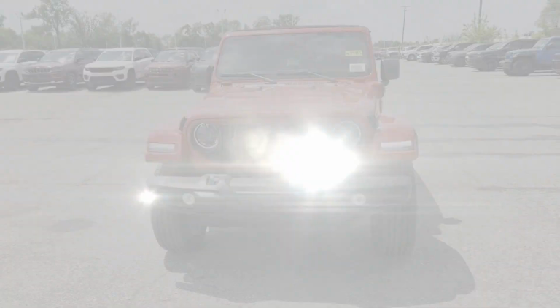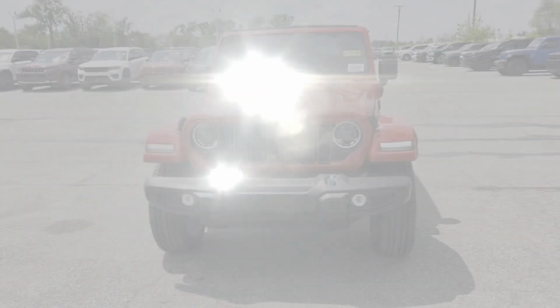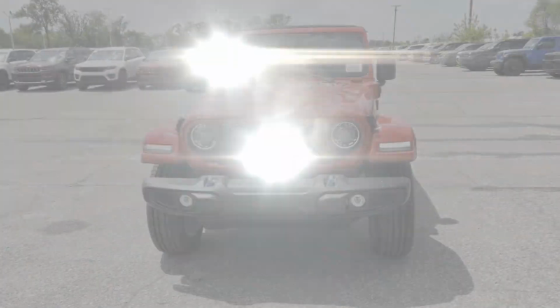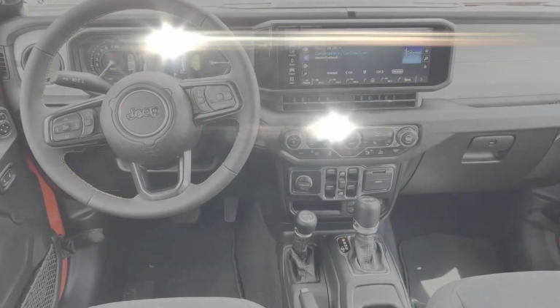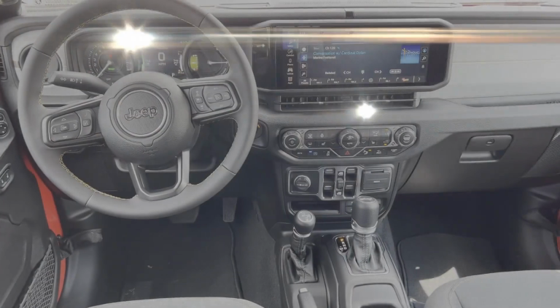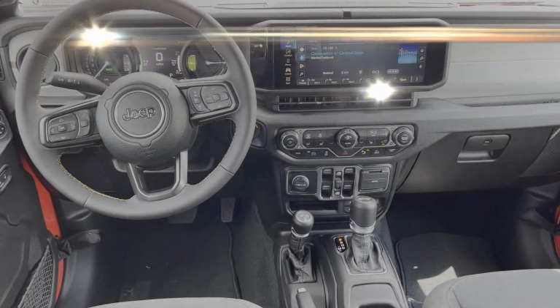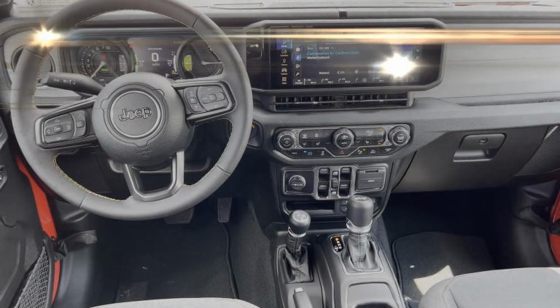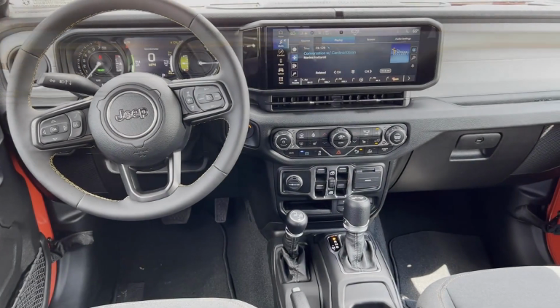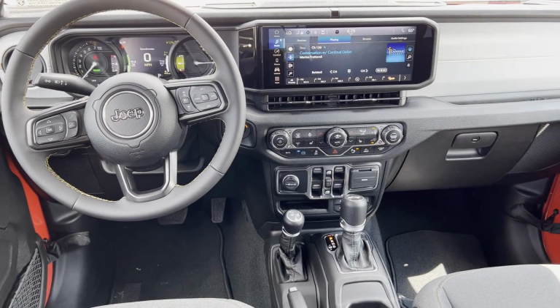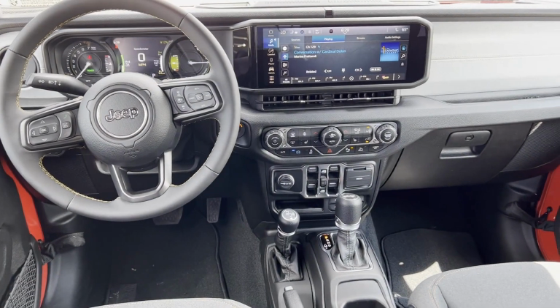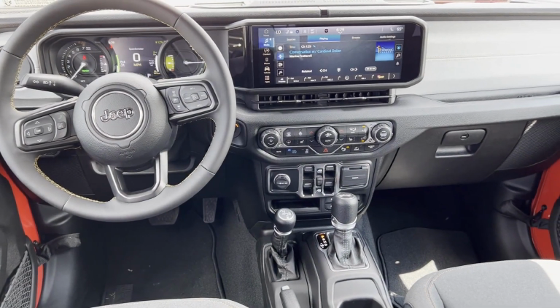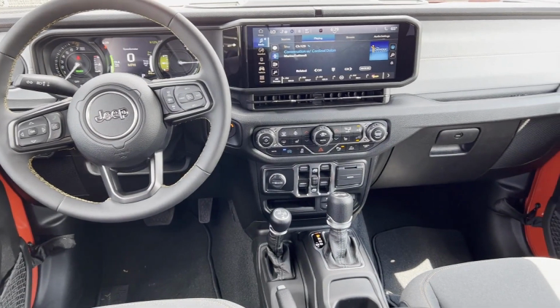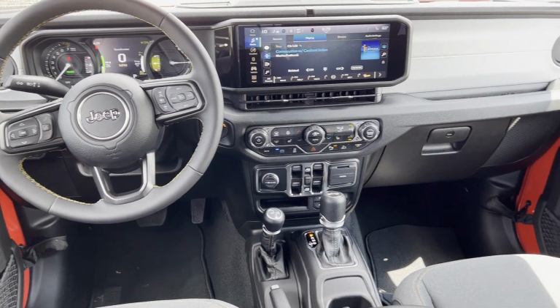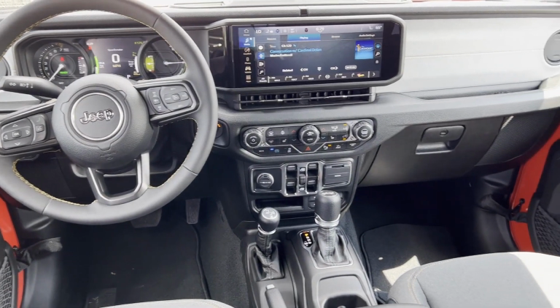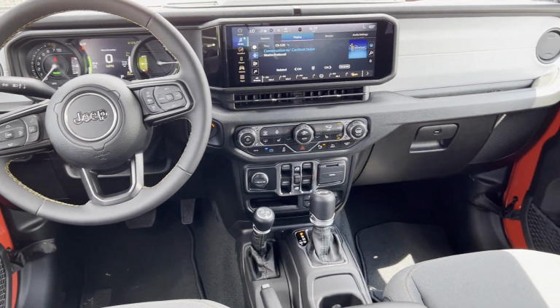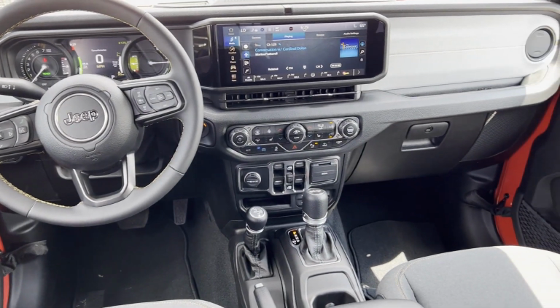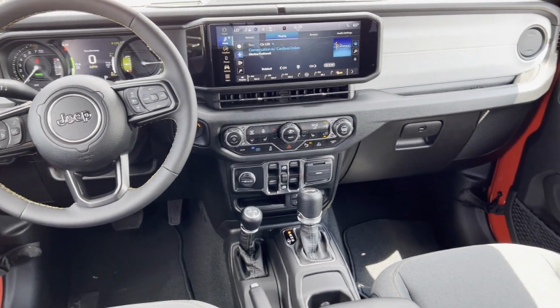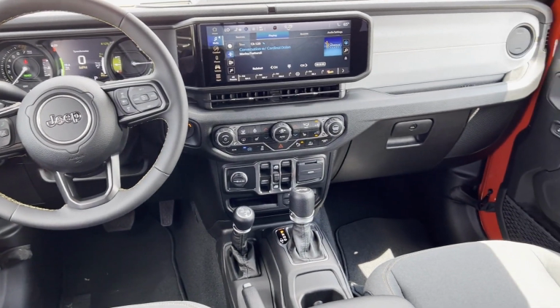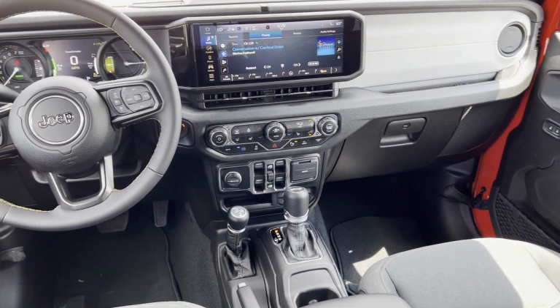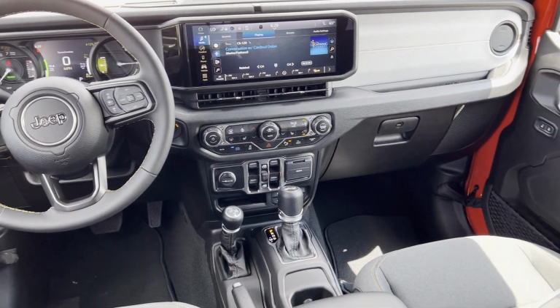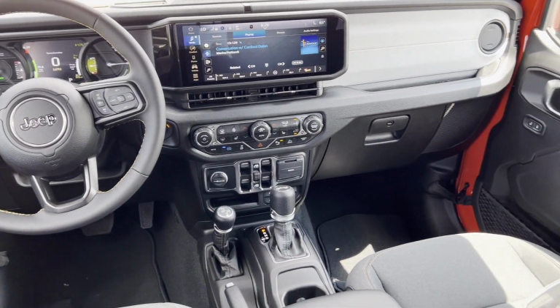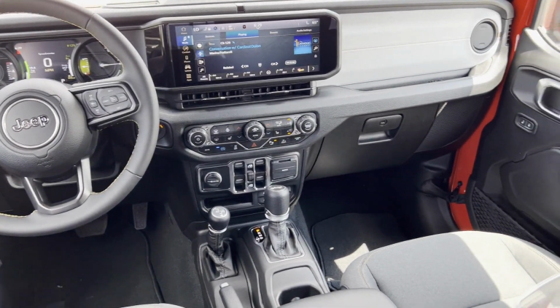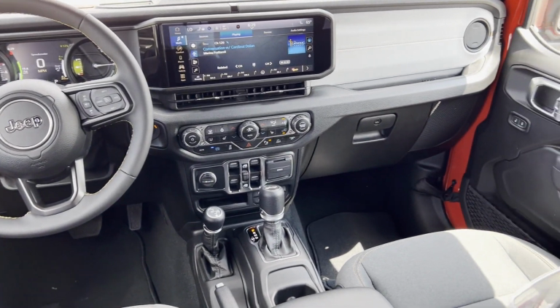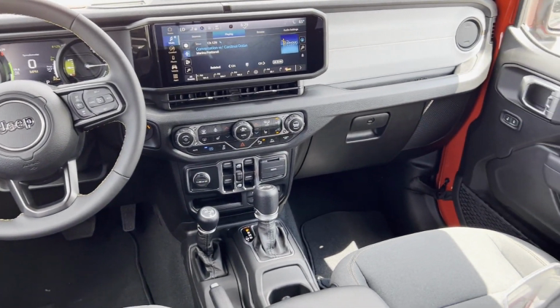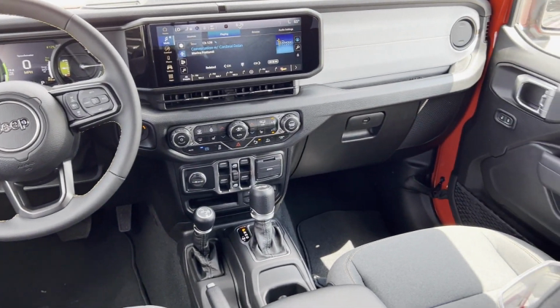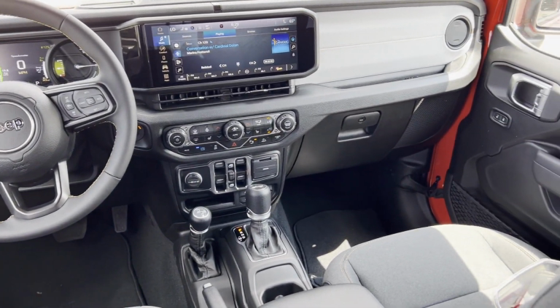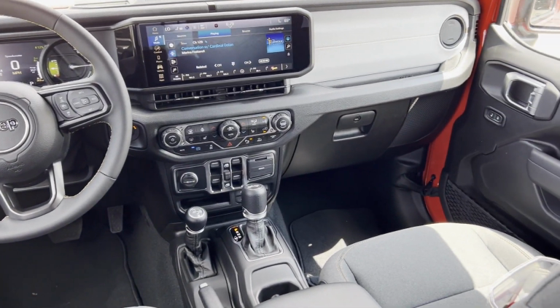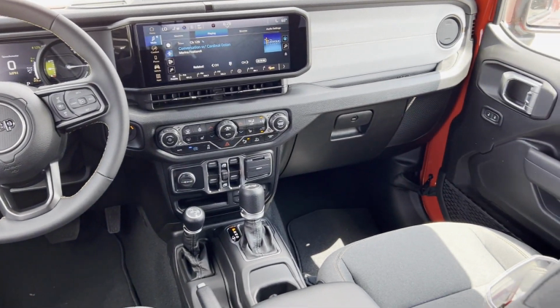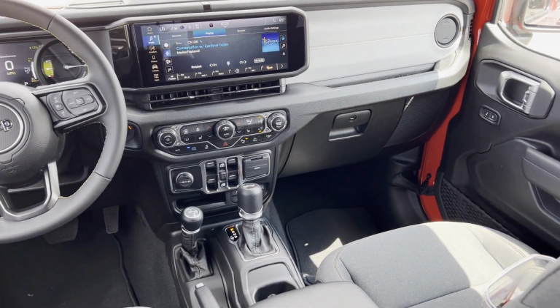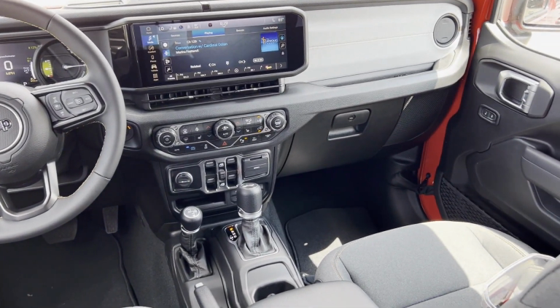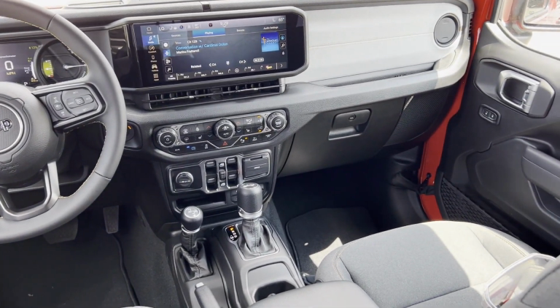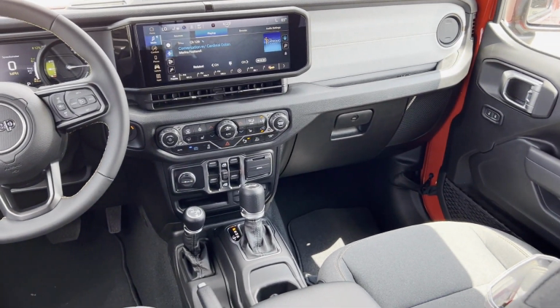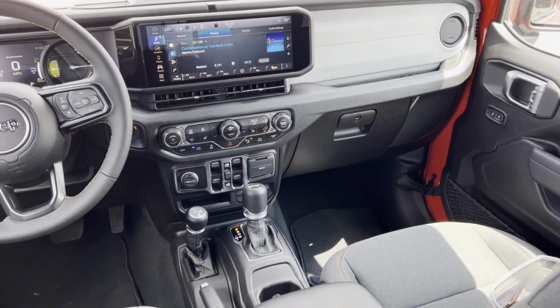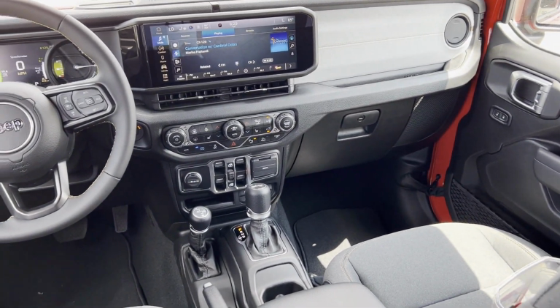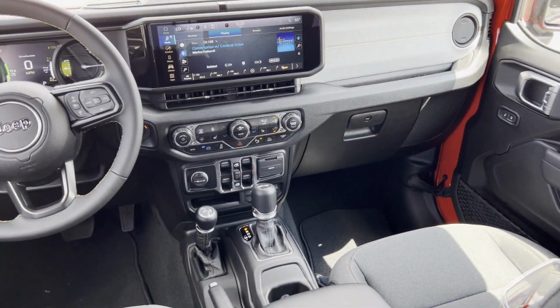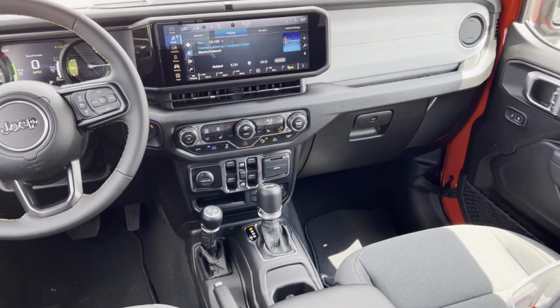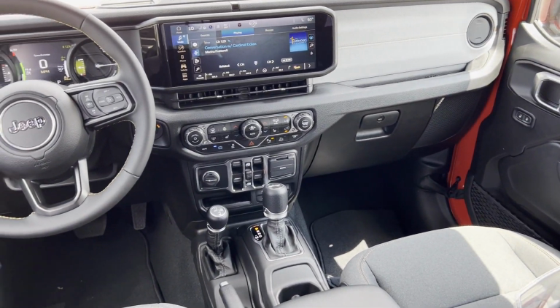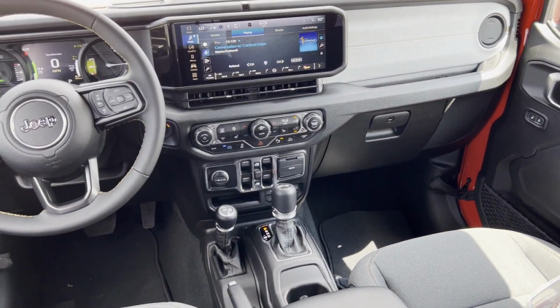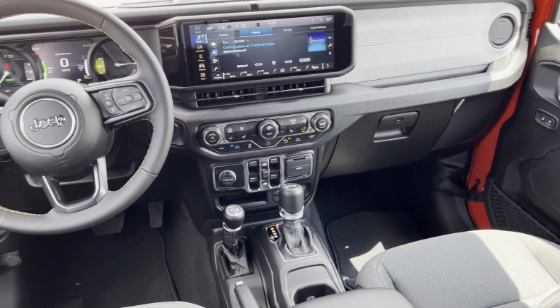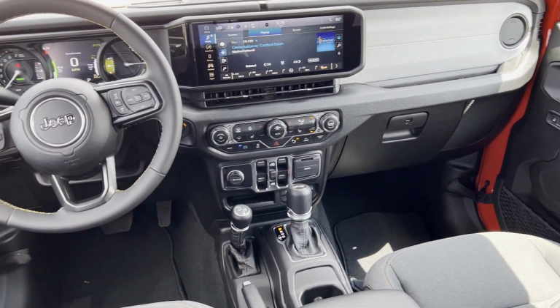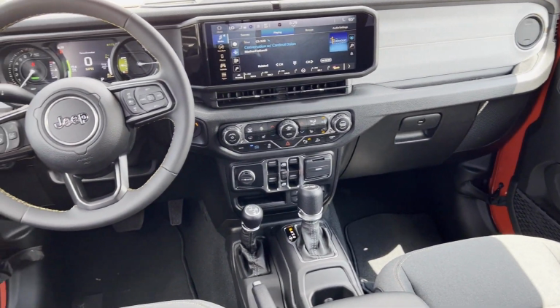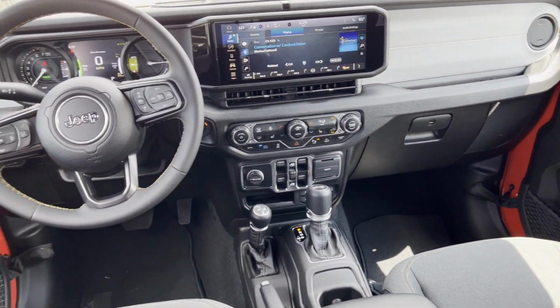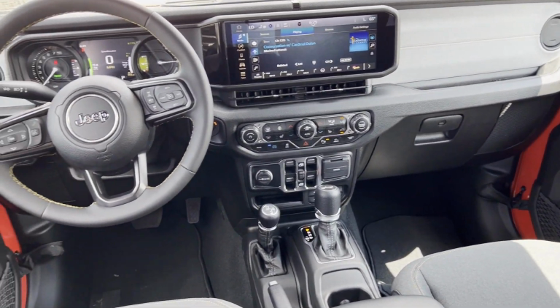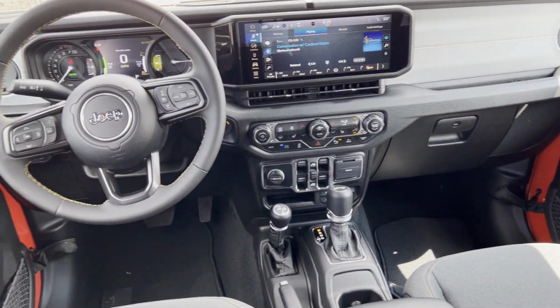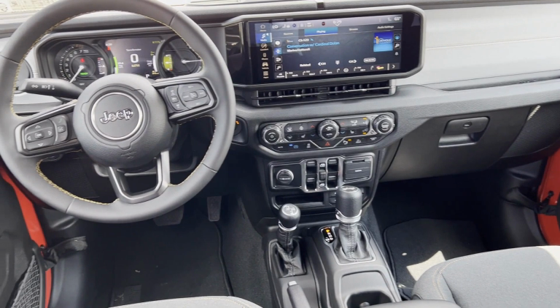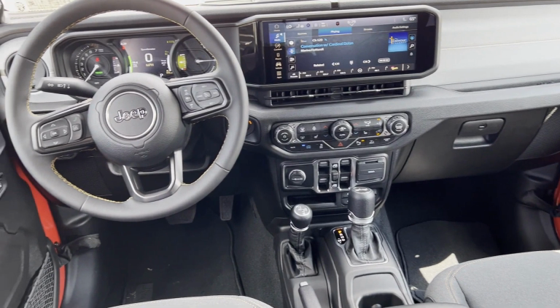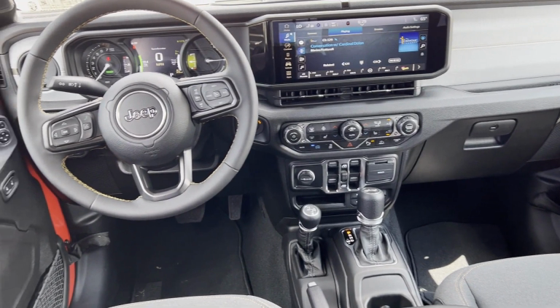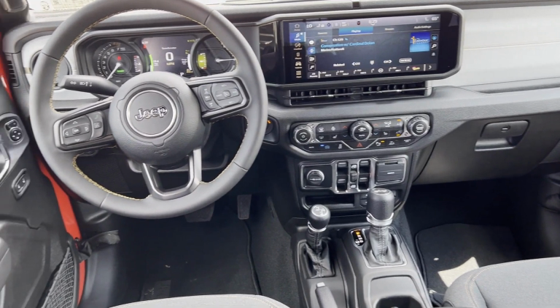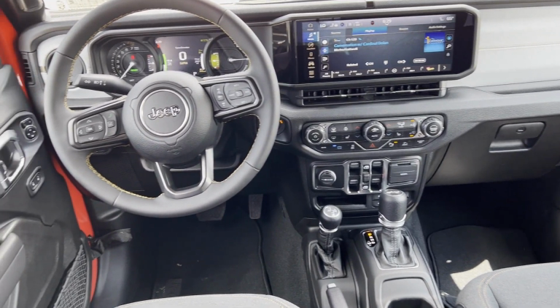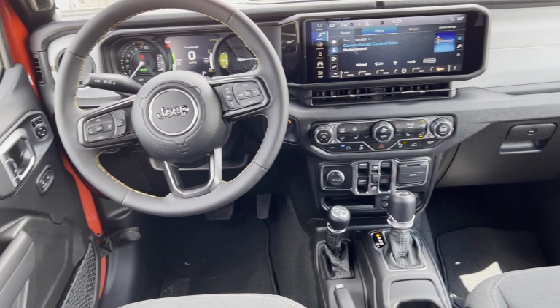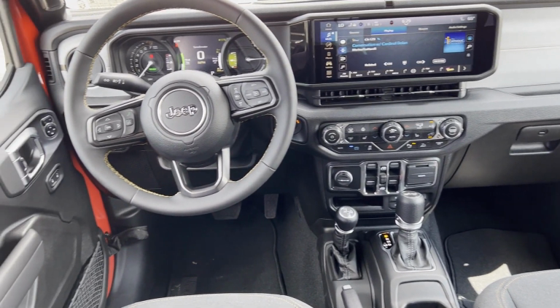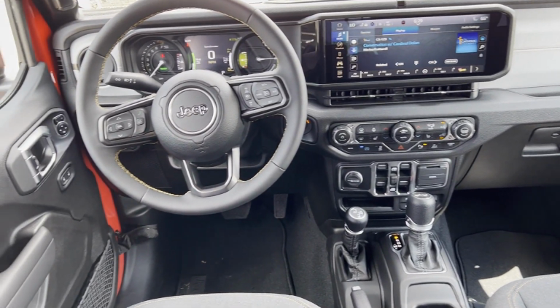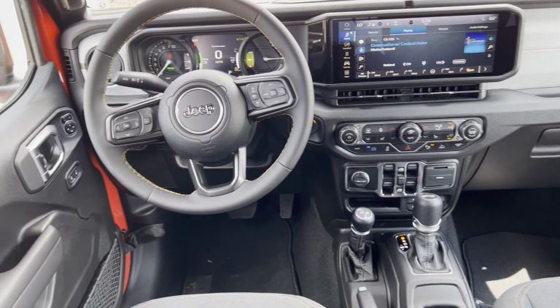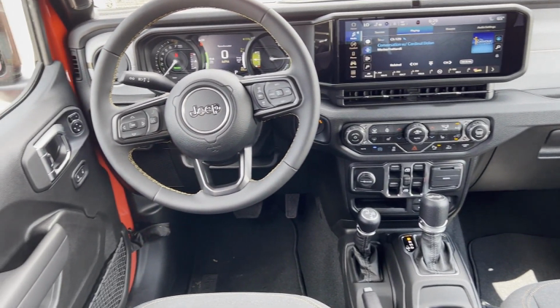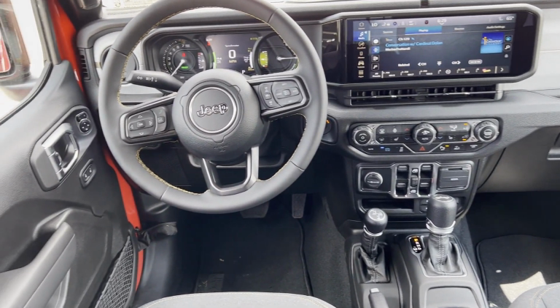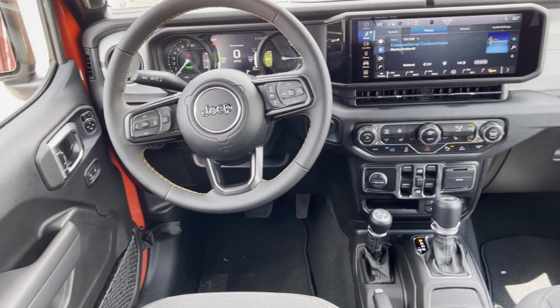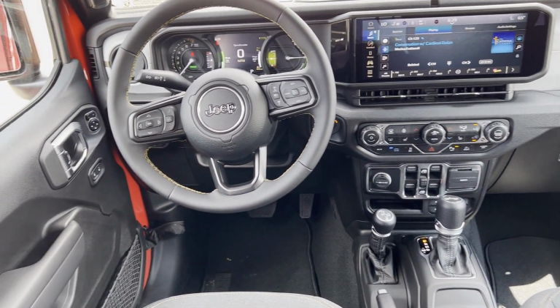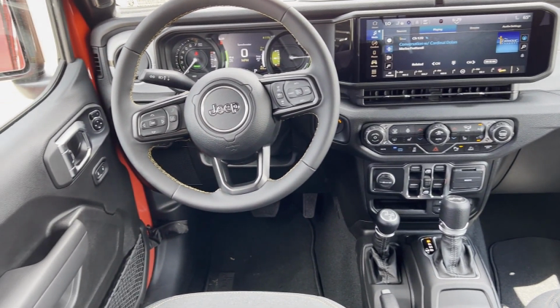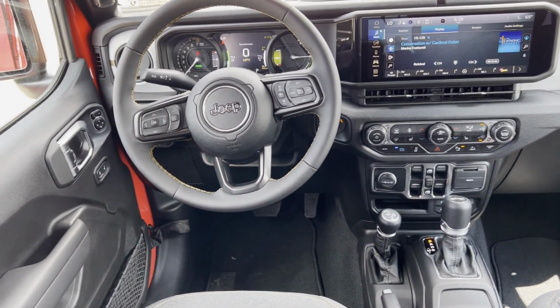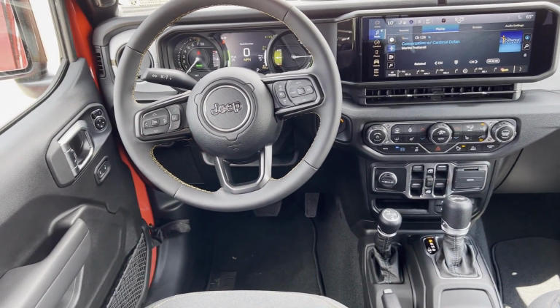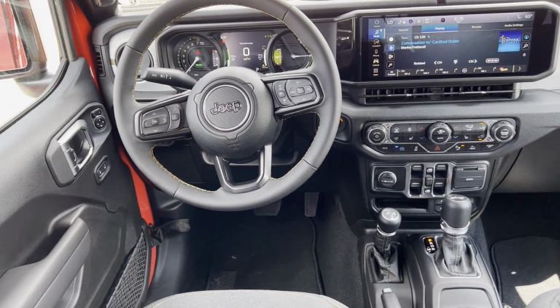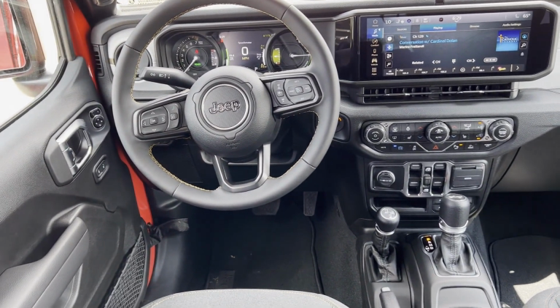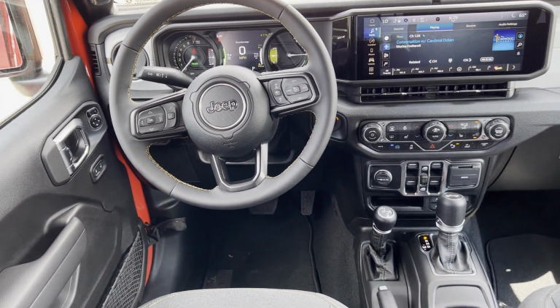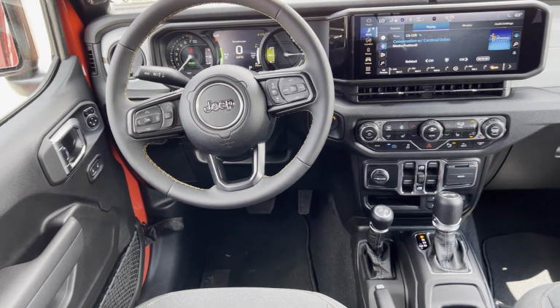Auto climate control, keyless entry, and front bucket seats. Adventure is calling for you. Drive it home today.